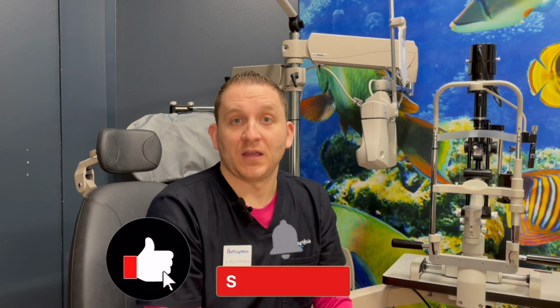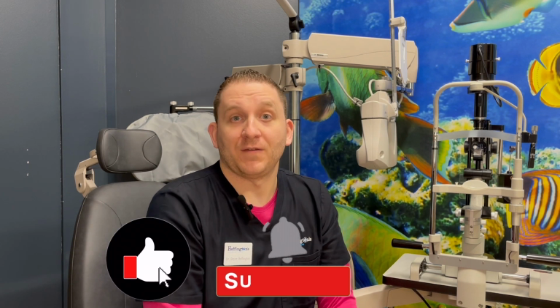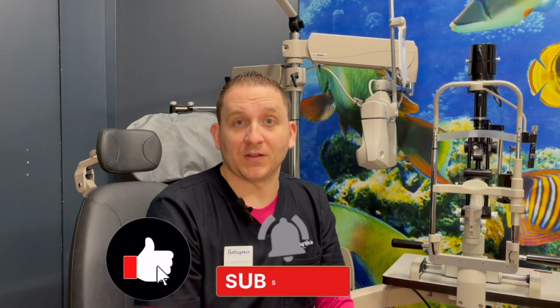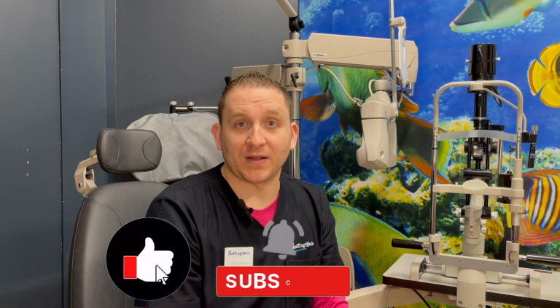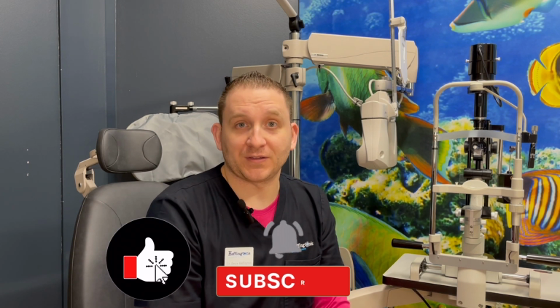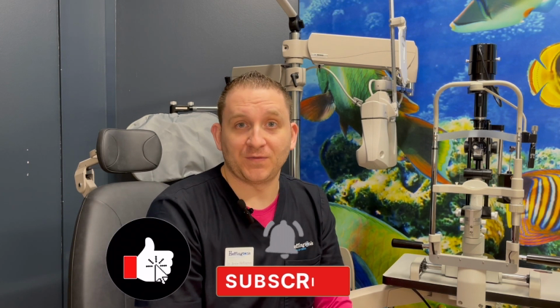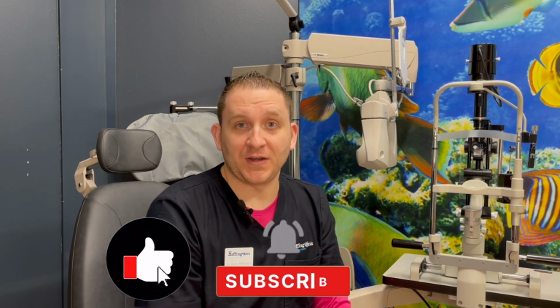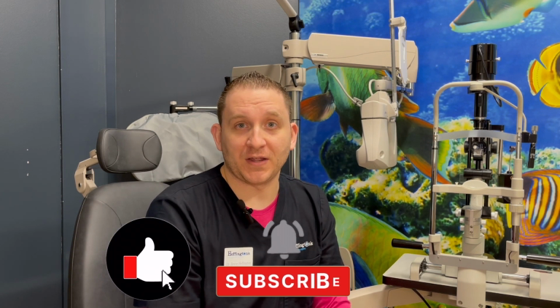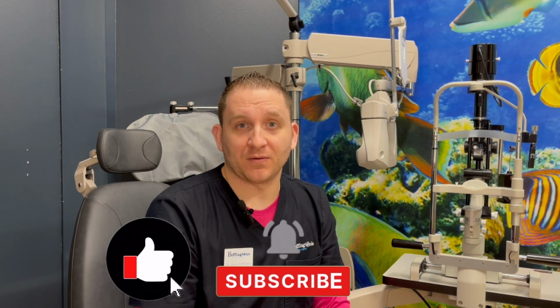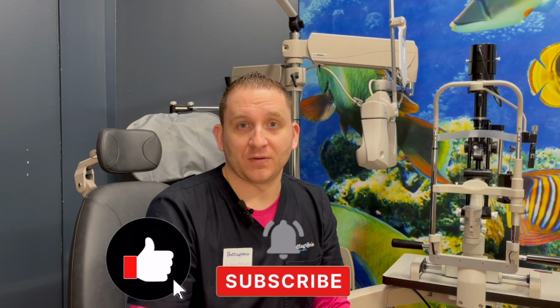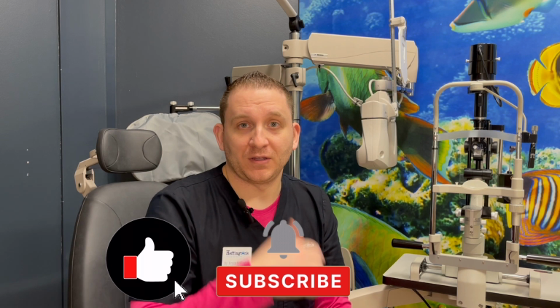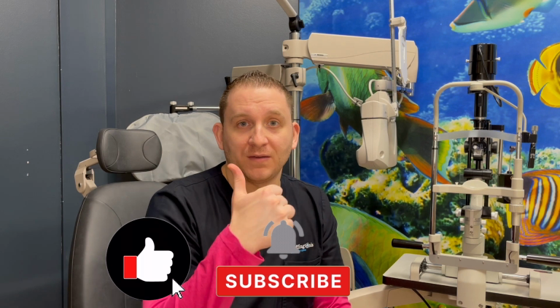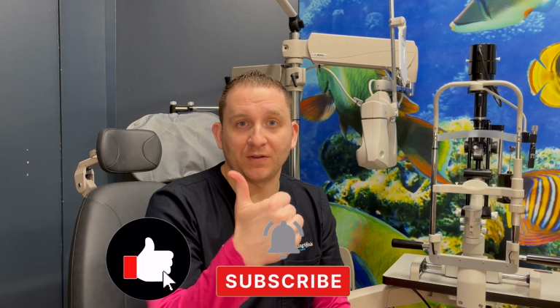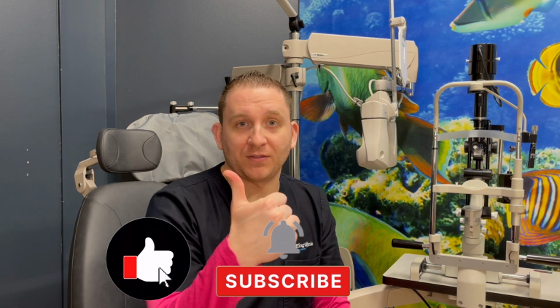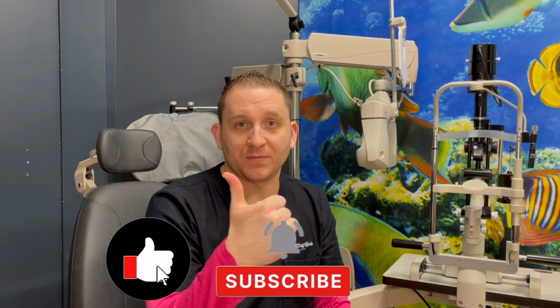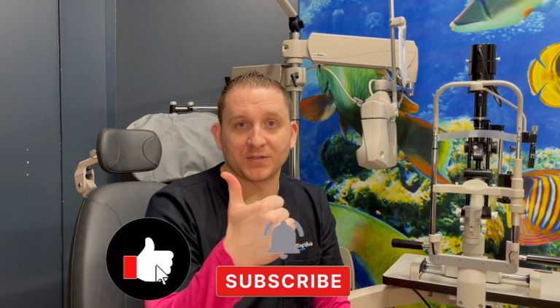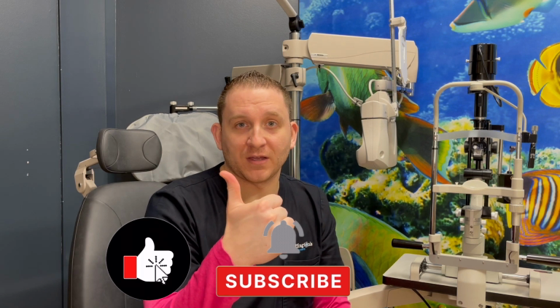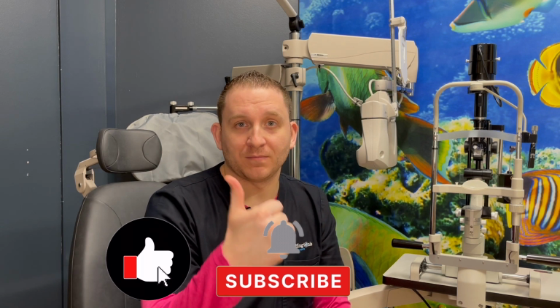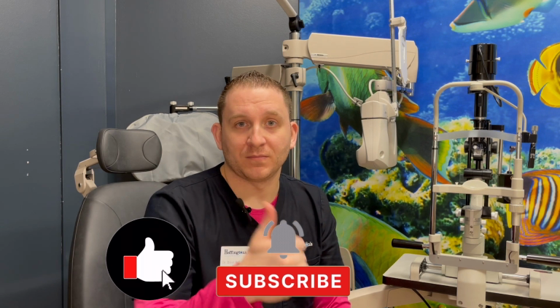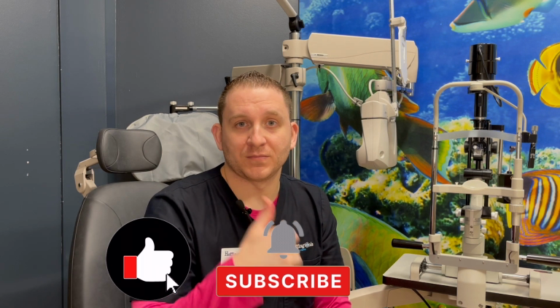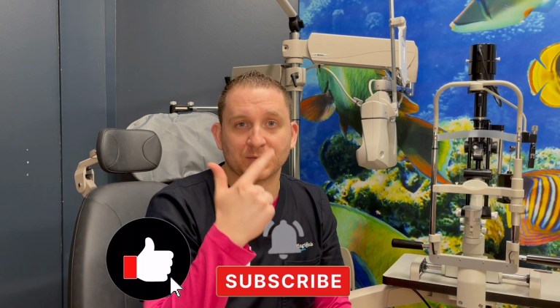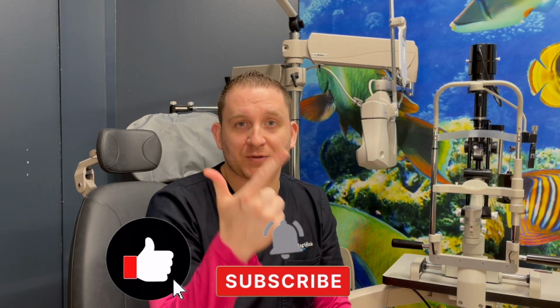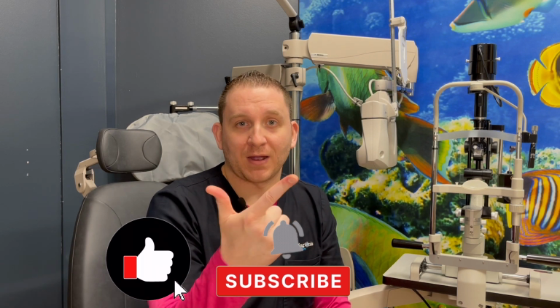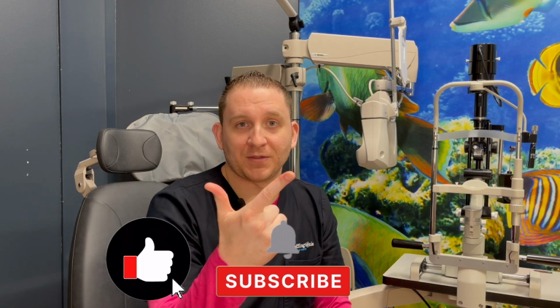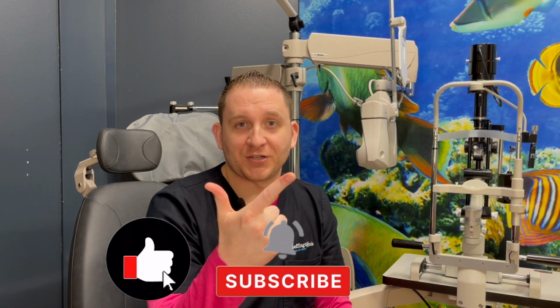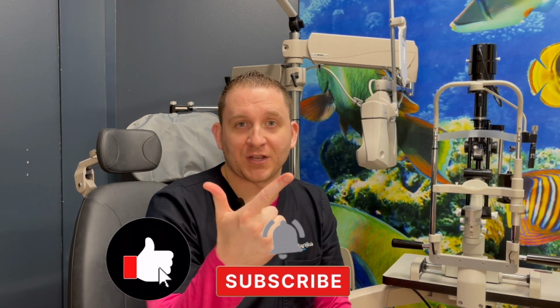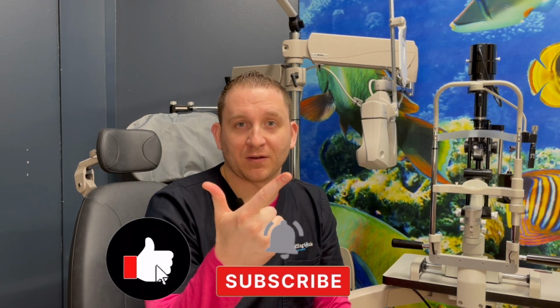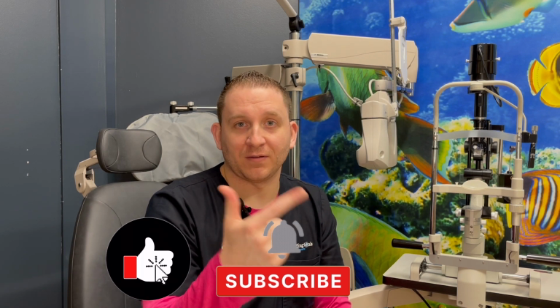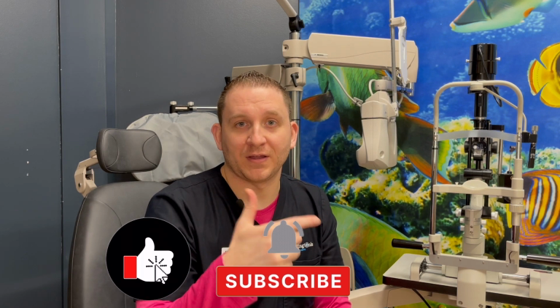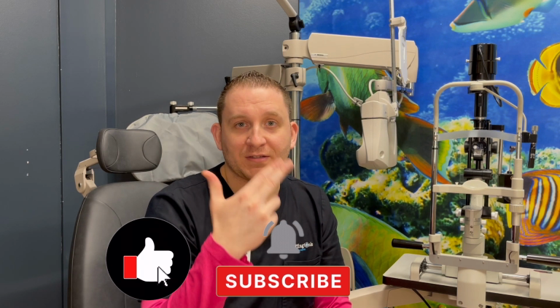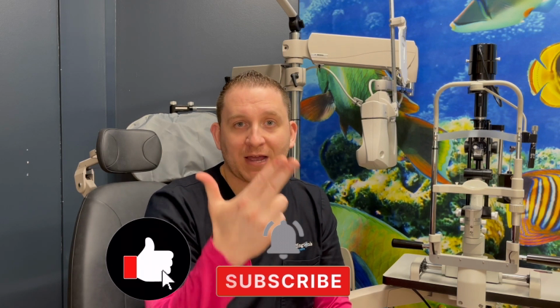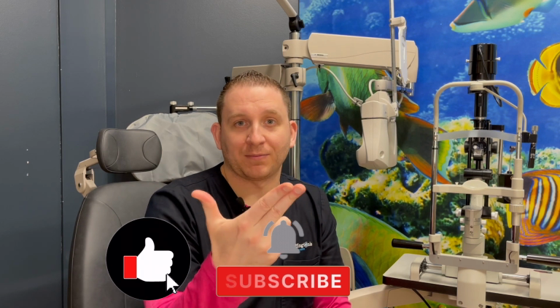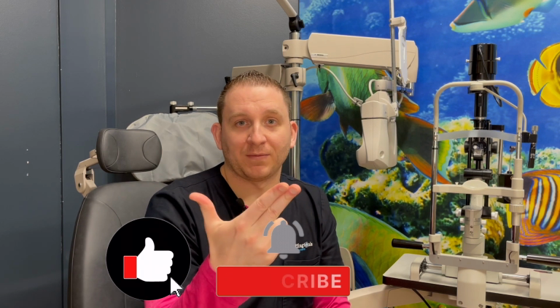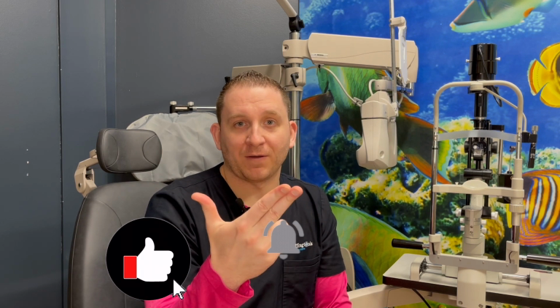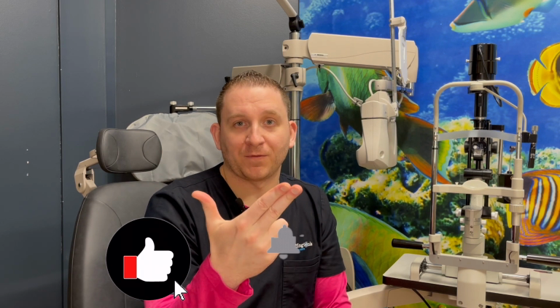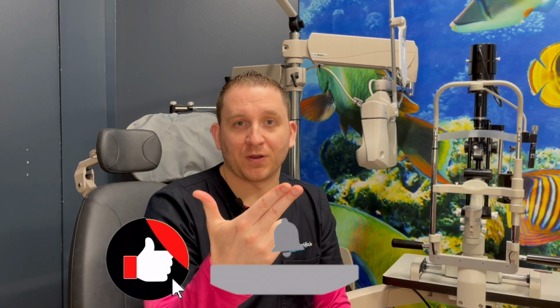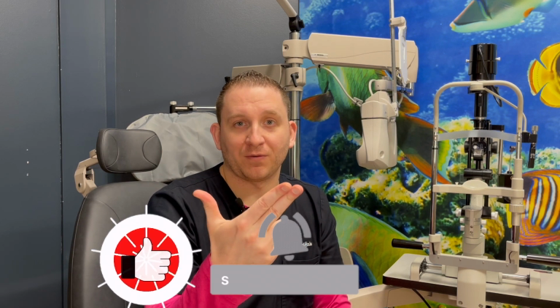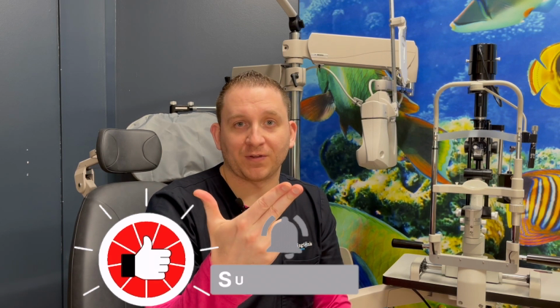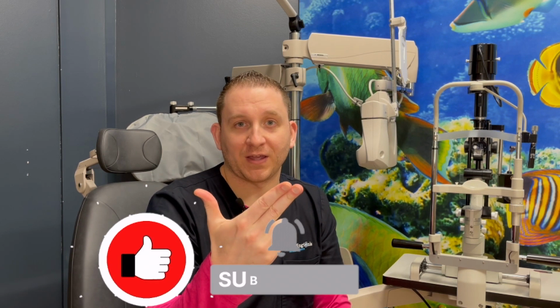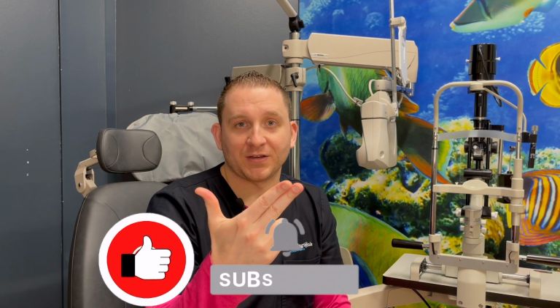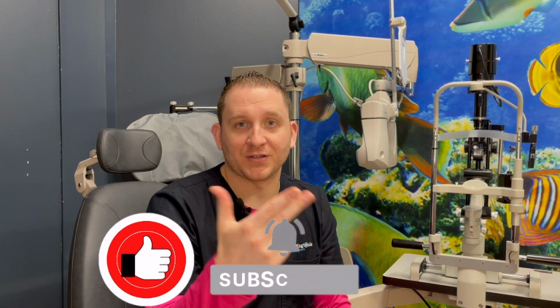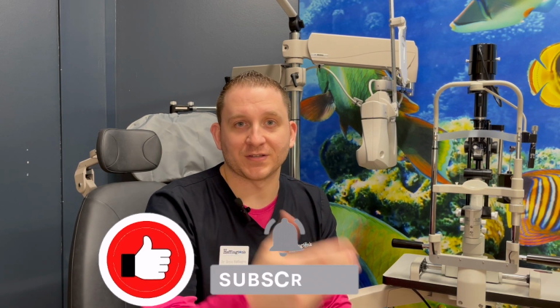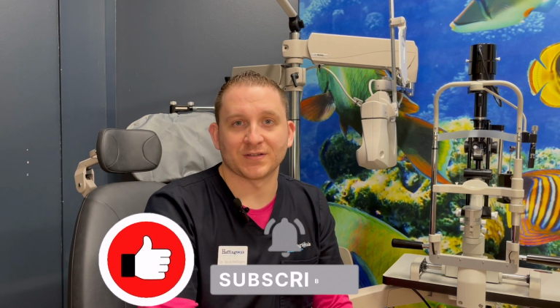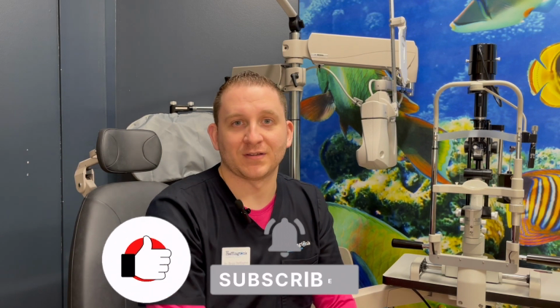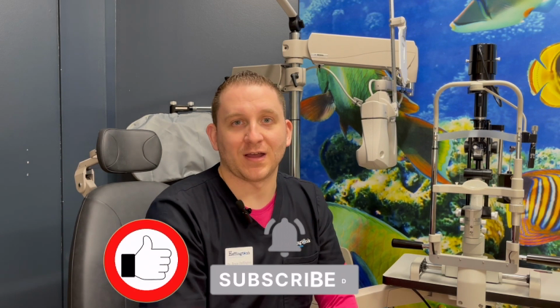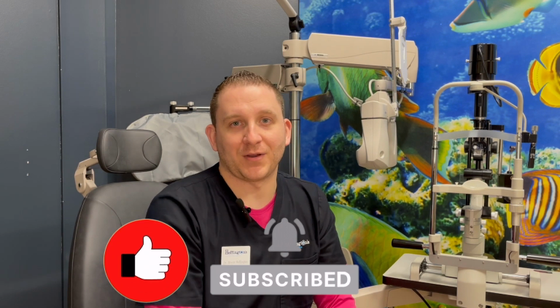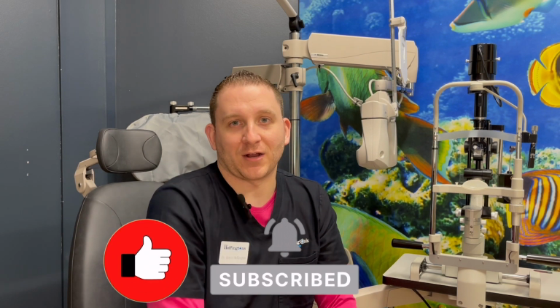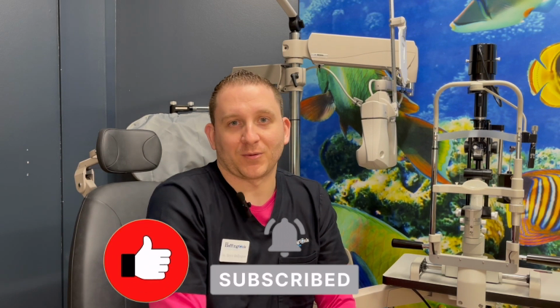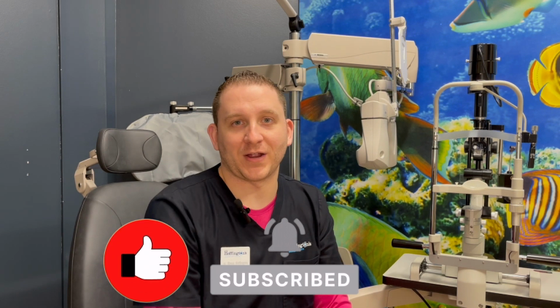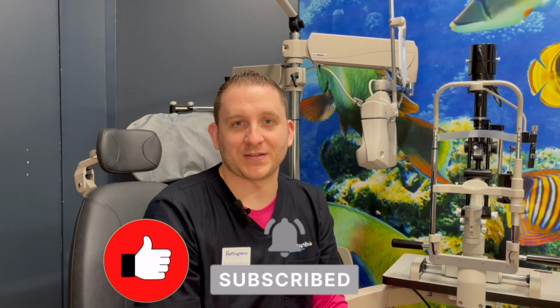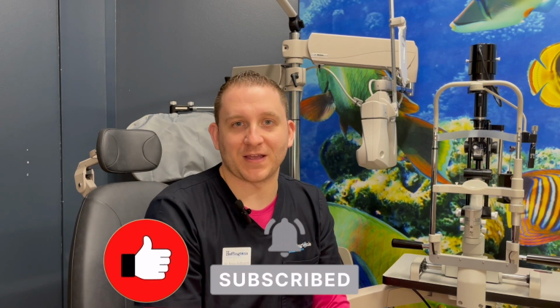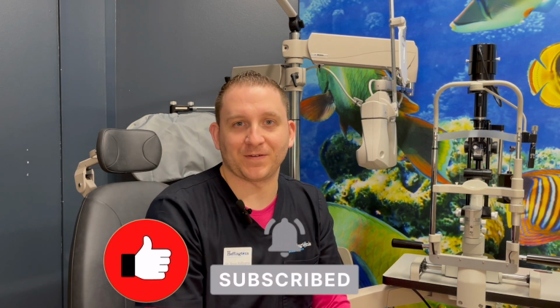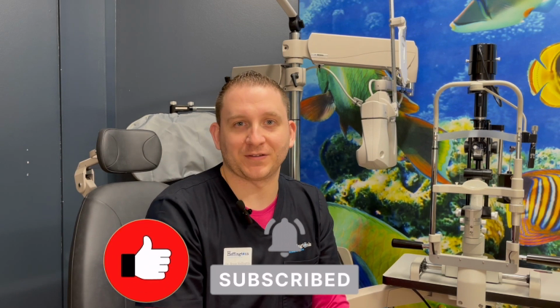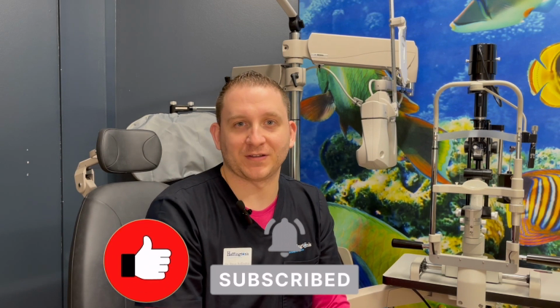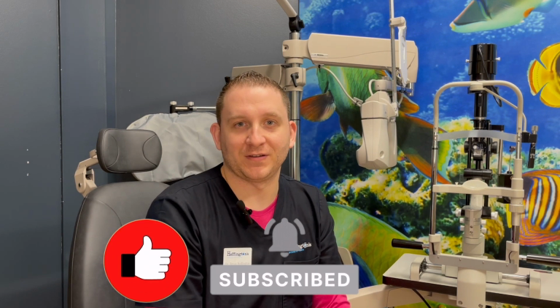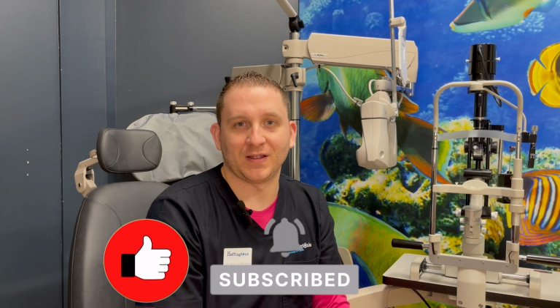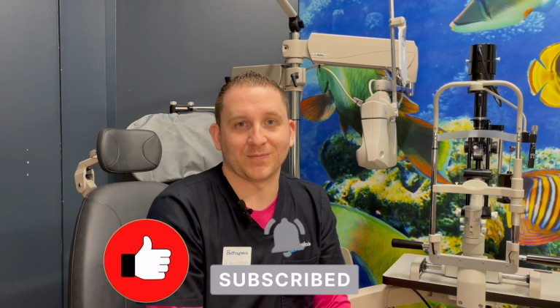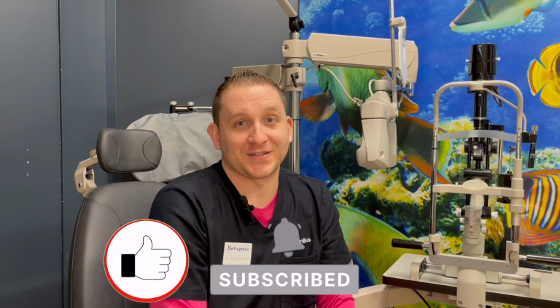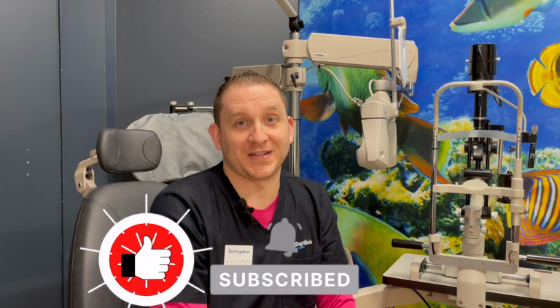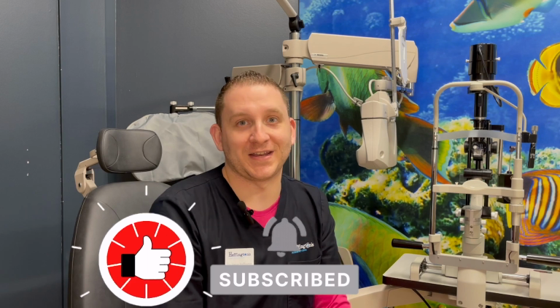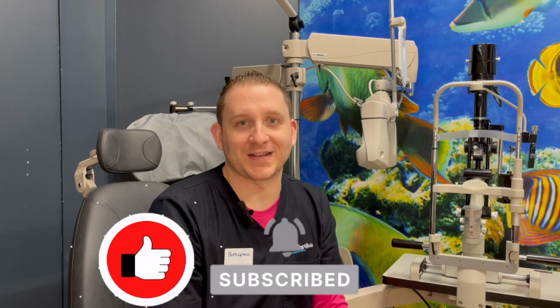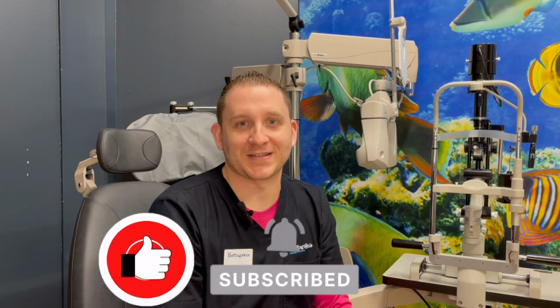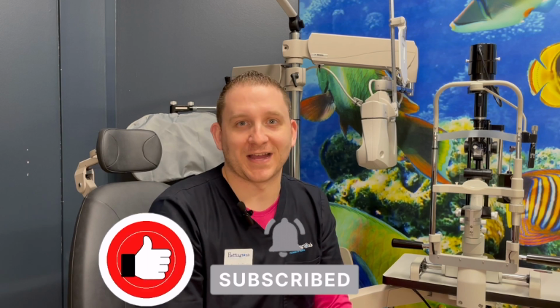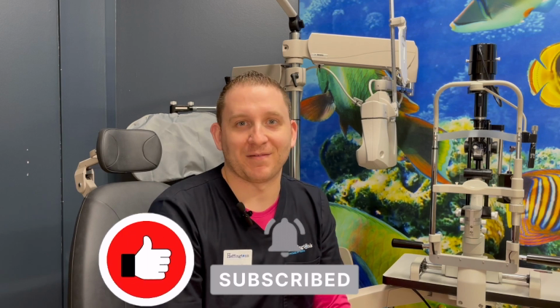If you like this video, give it a thumbs up, subscribe to the channel, and tap the bell for notifications. I'm Dr. Bryce Heffington, and we'll see you next time.